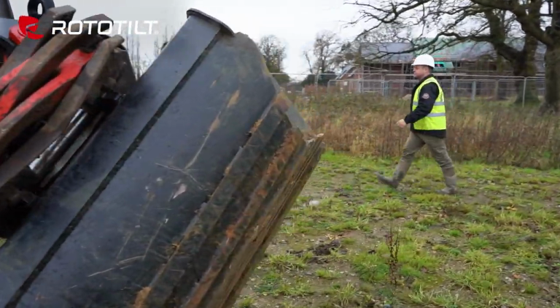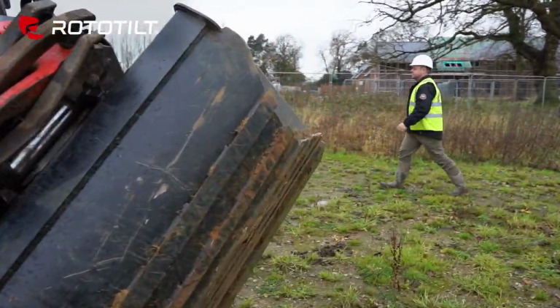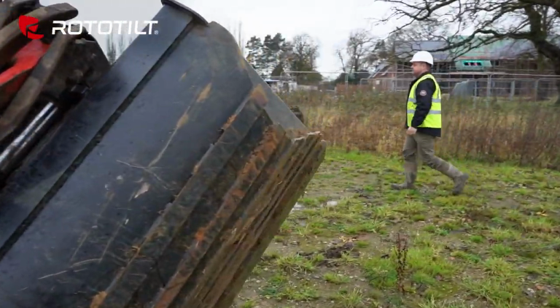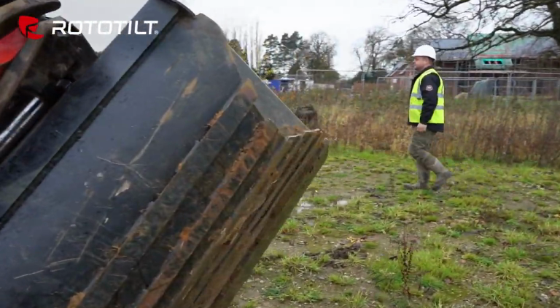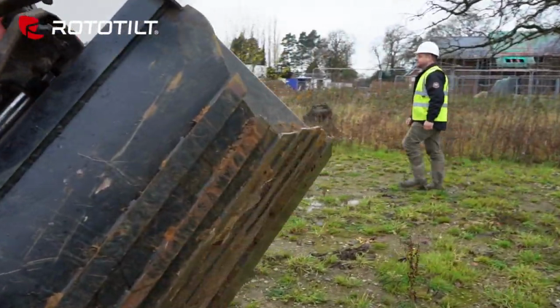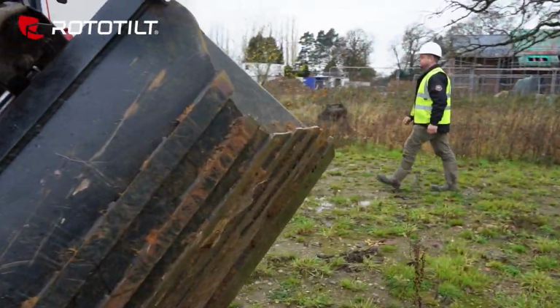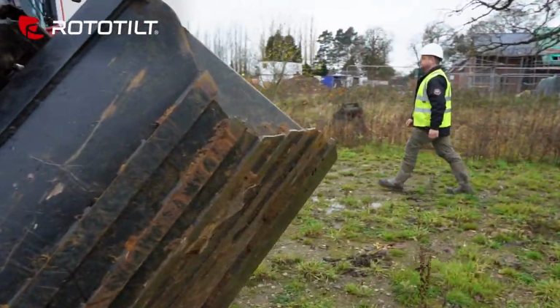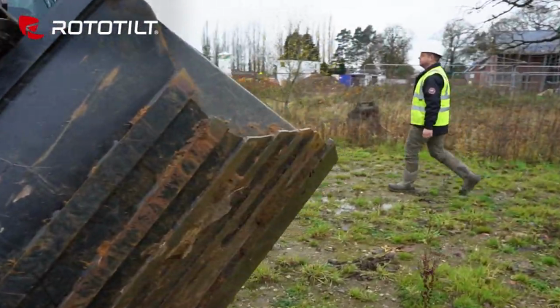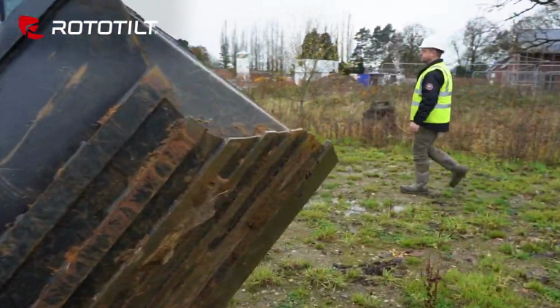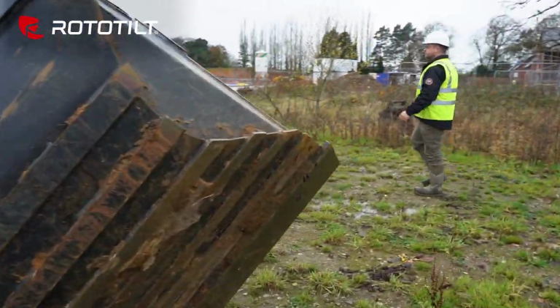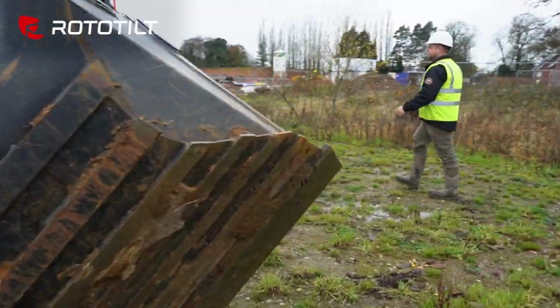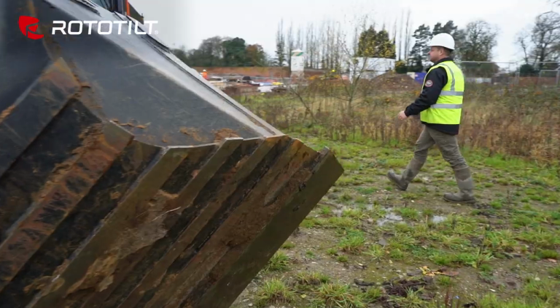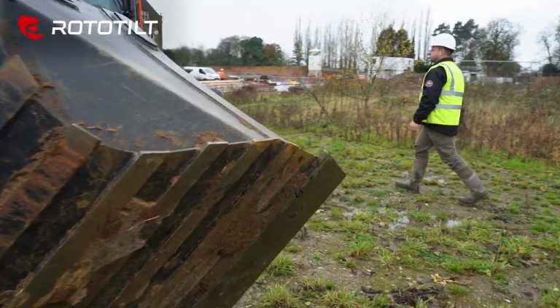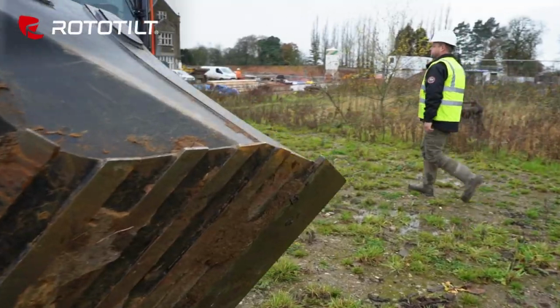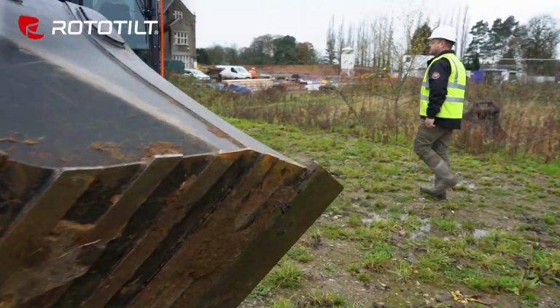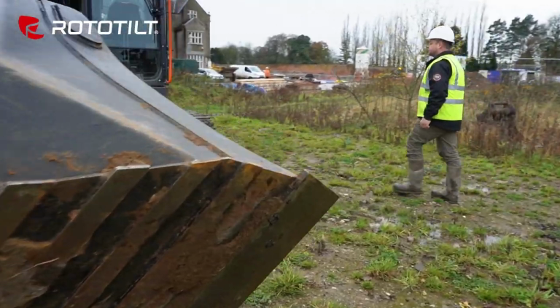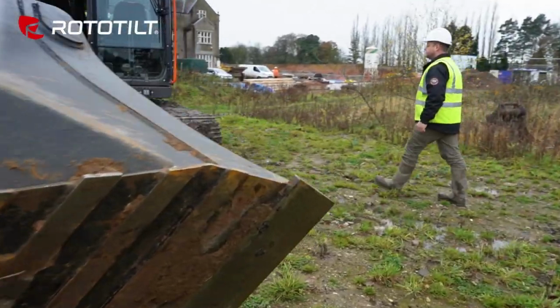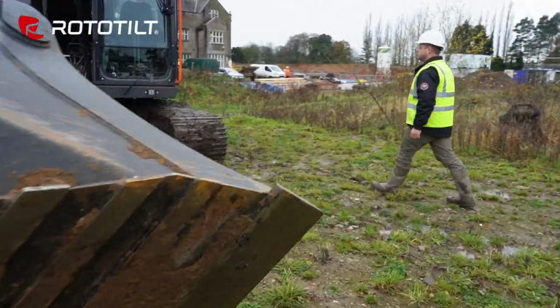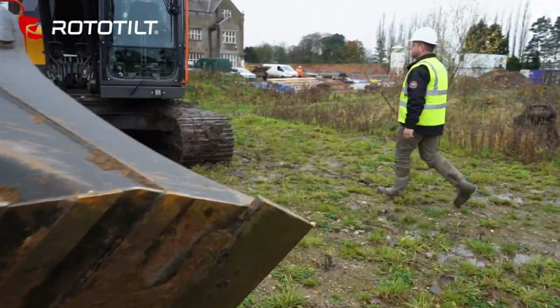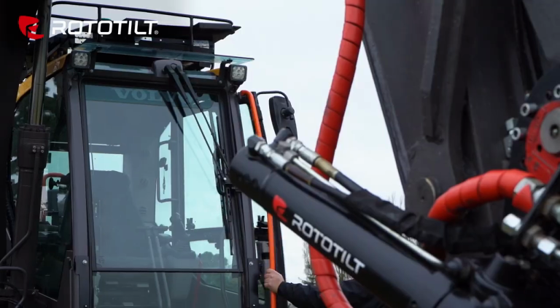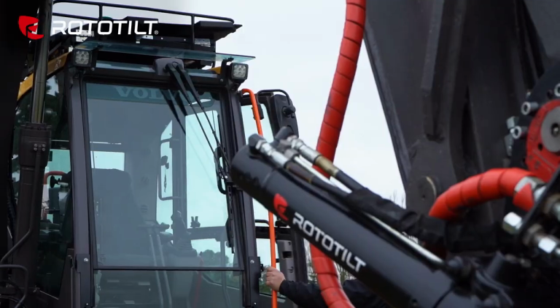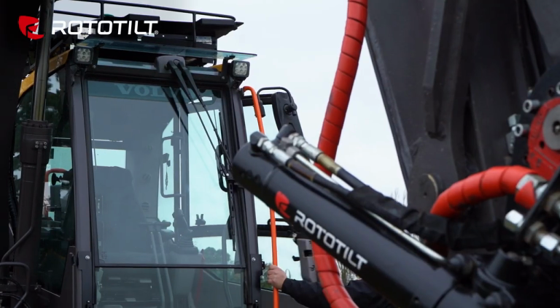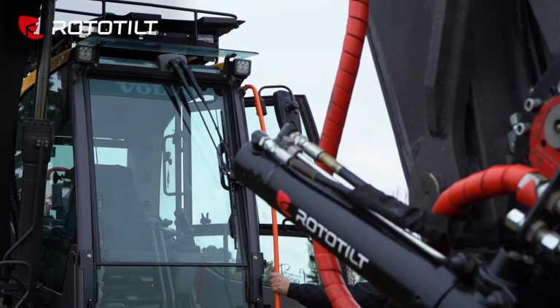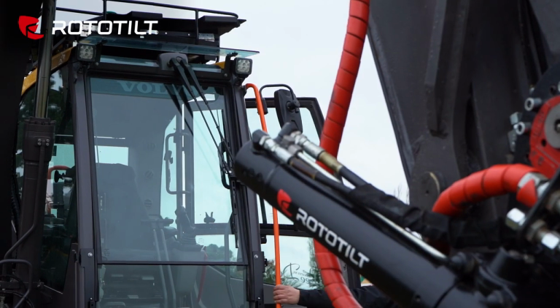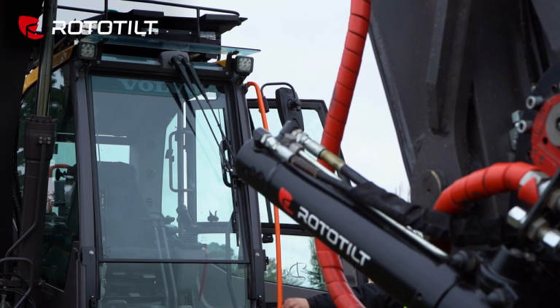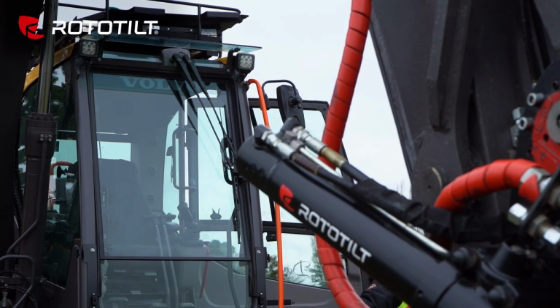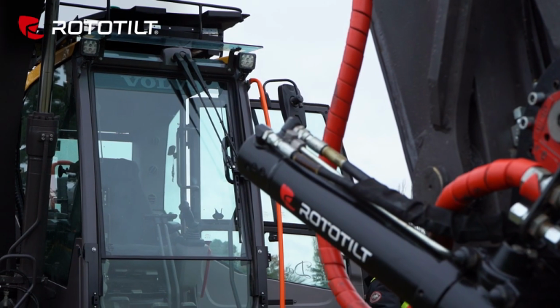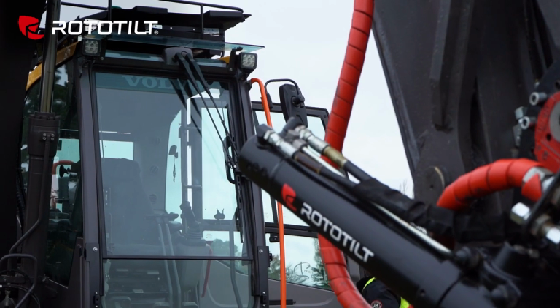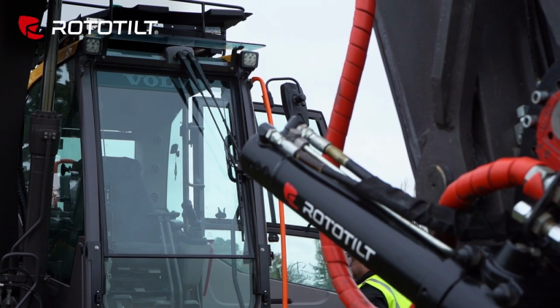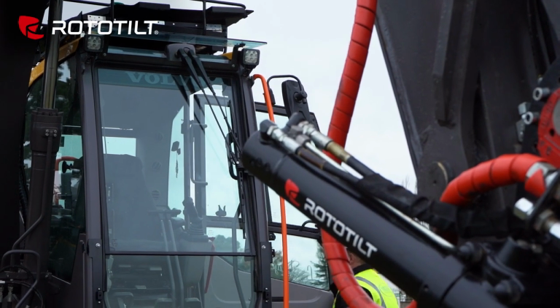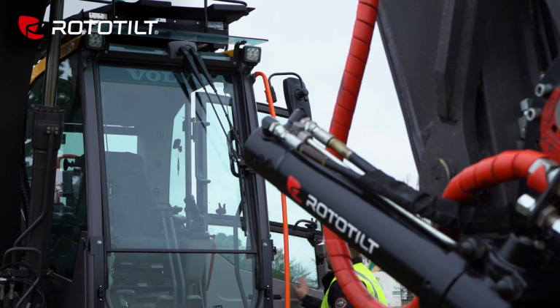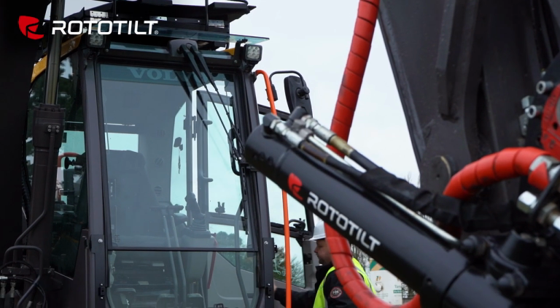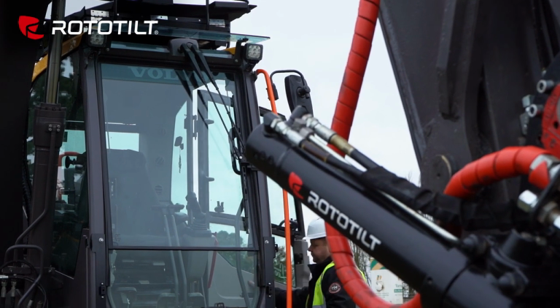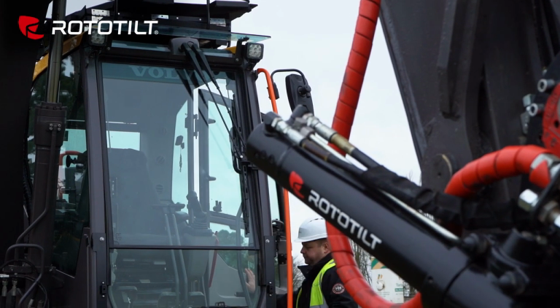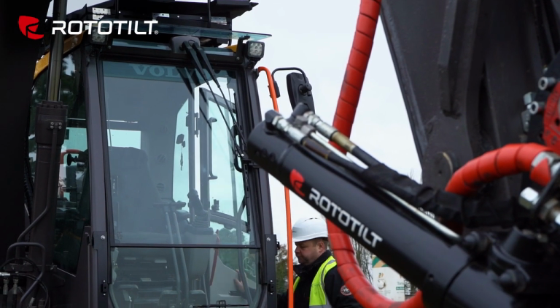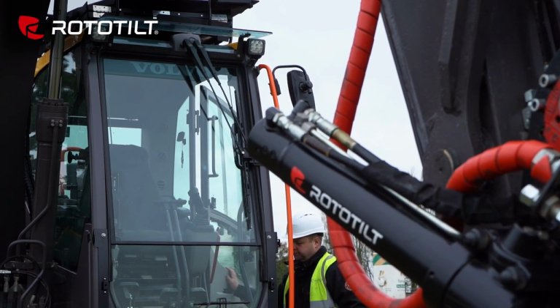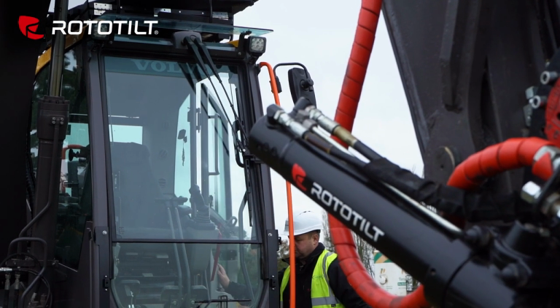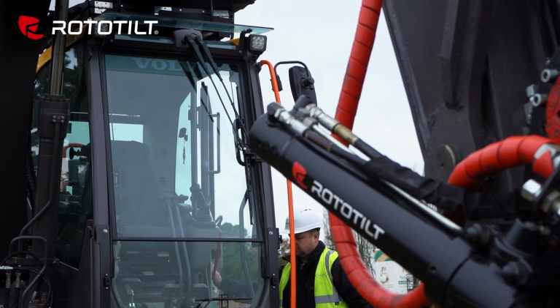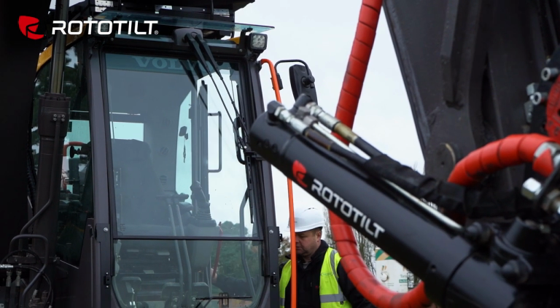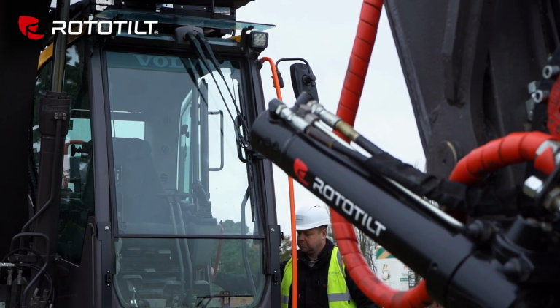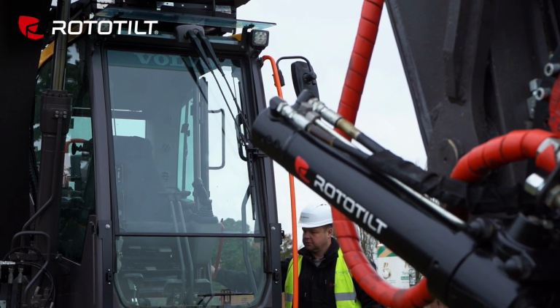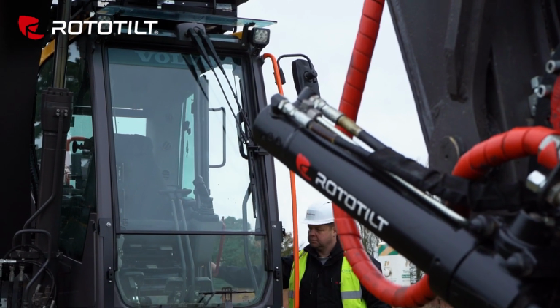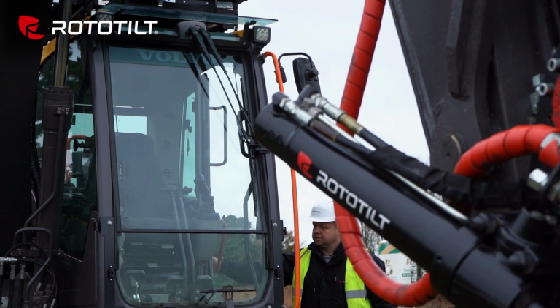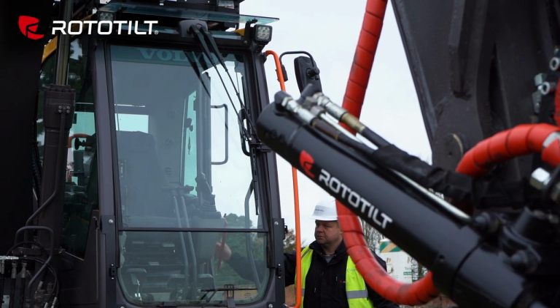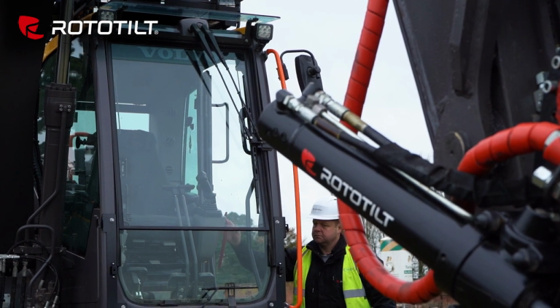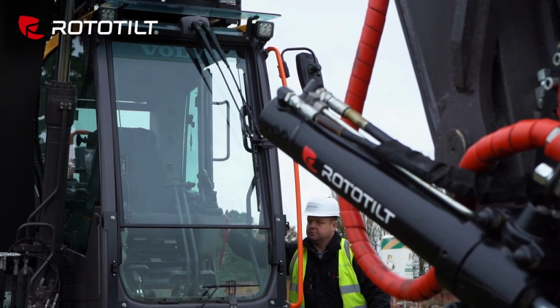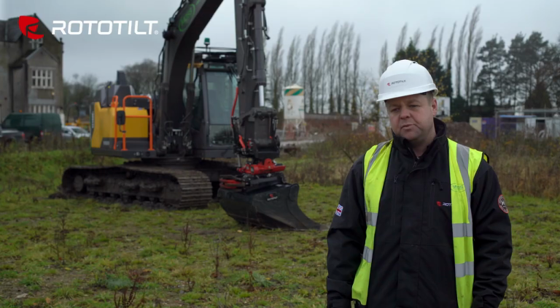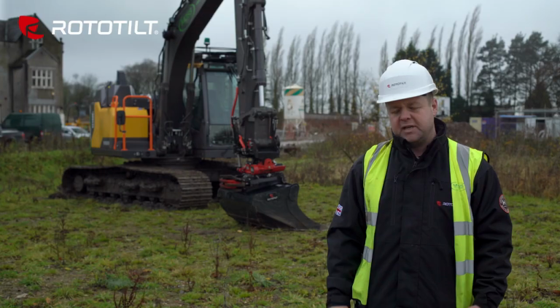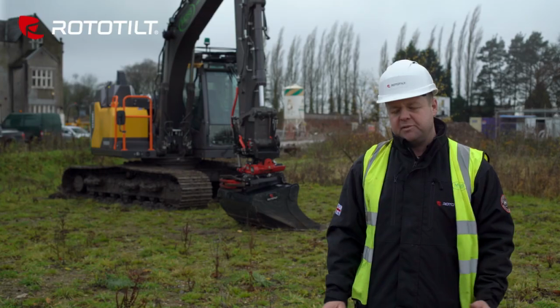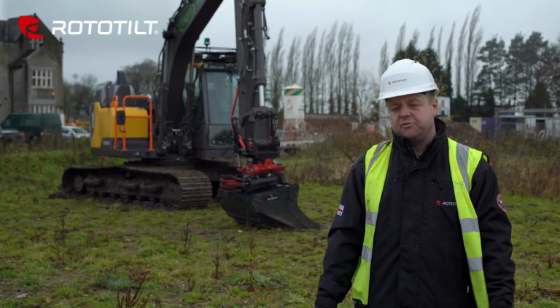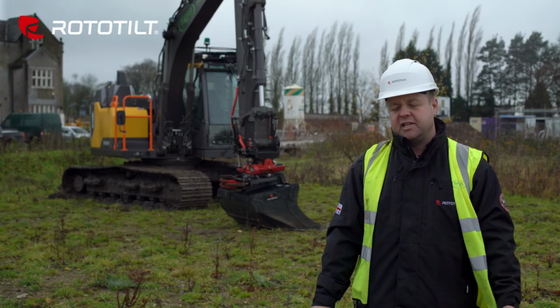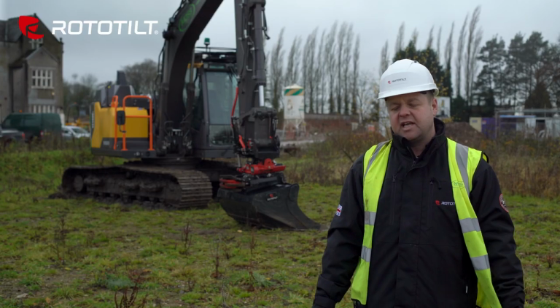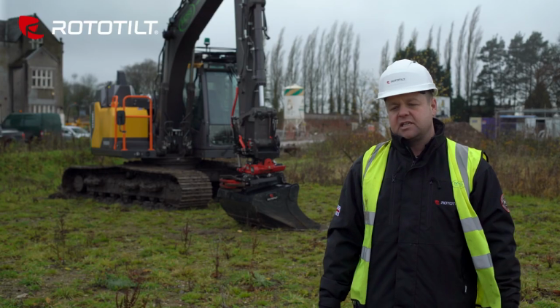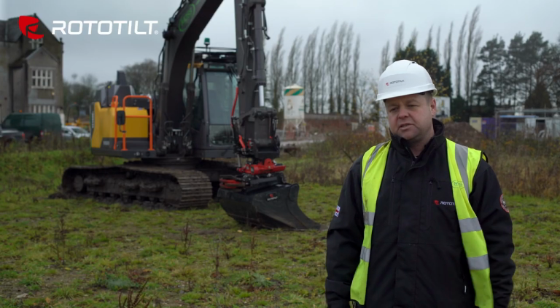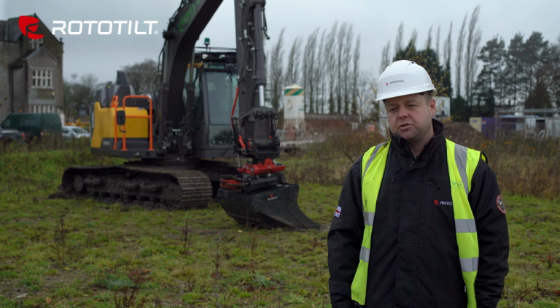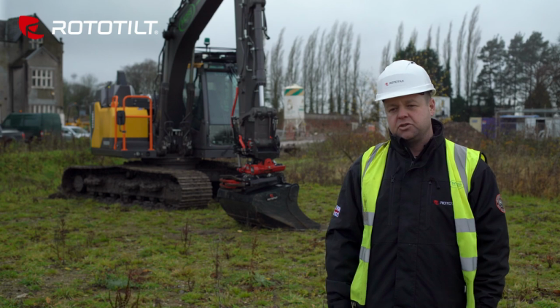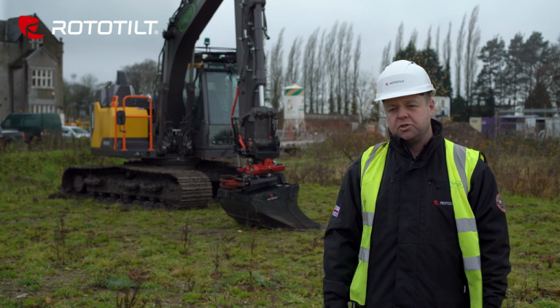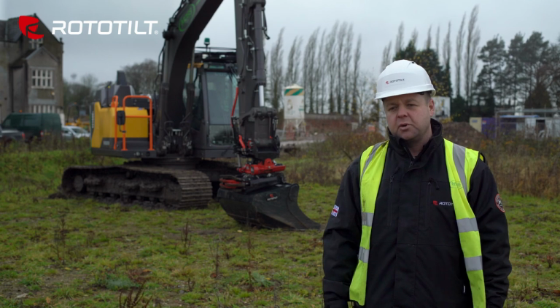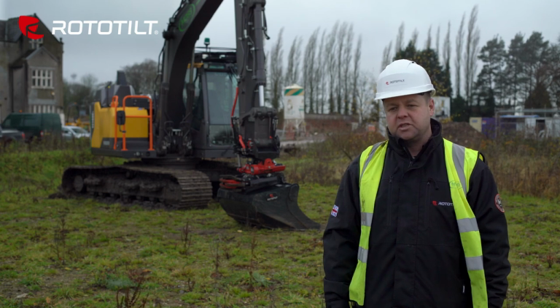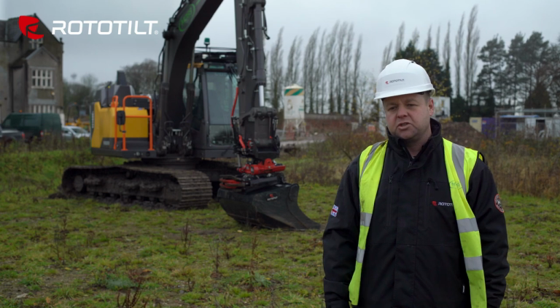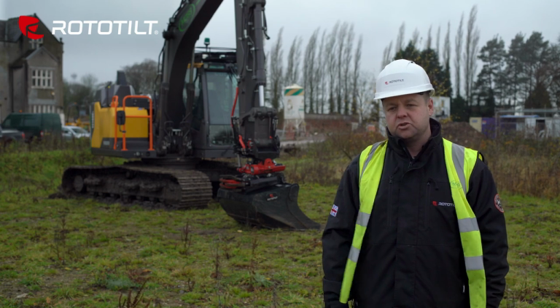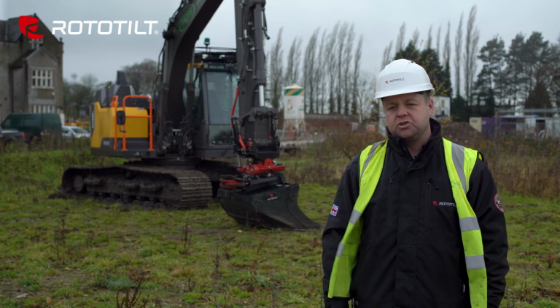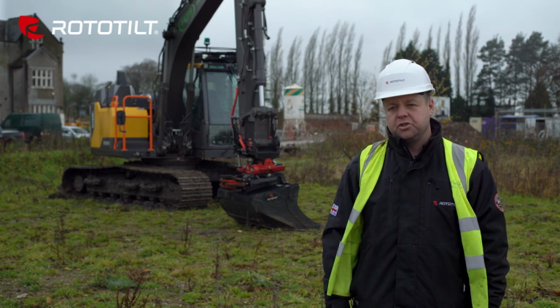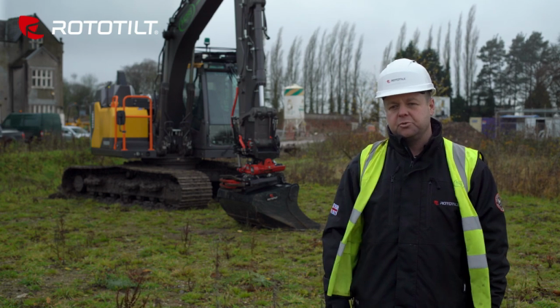Since we've had the rotor tilt, we've really seen how much production we can get with it. We didn't realise it could do what it could do.